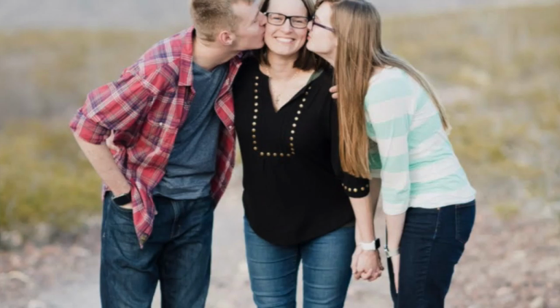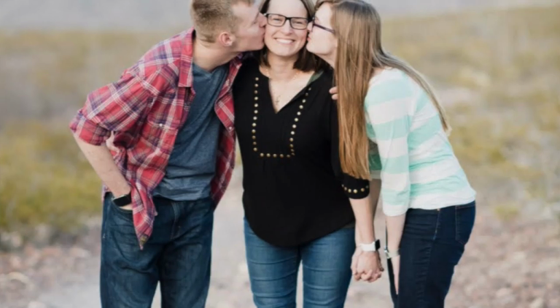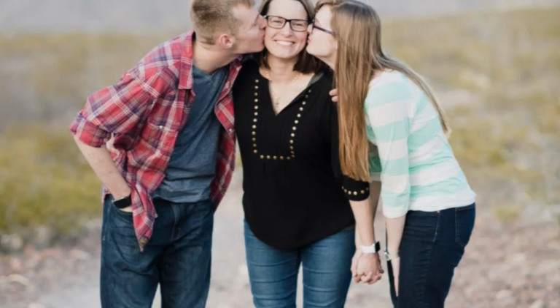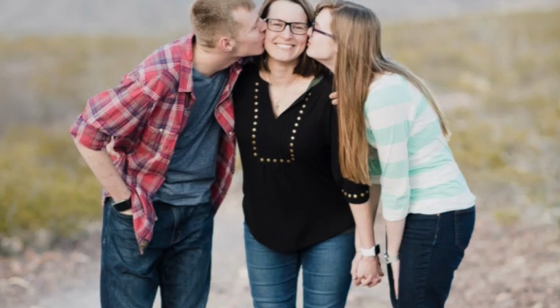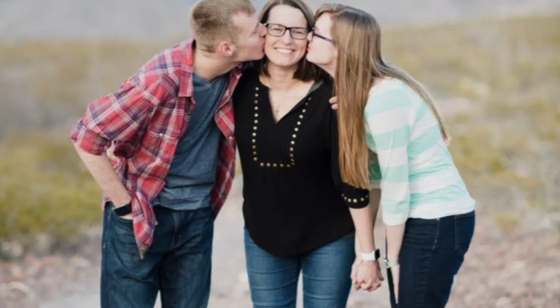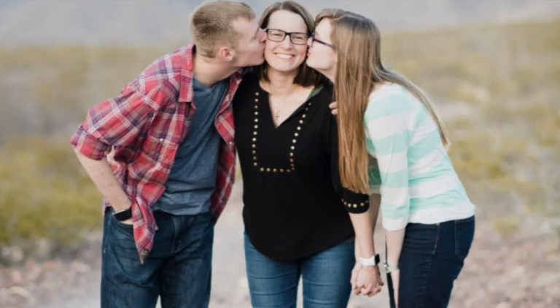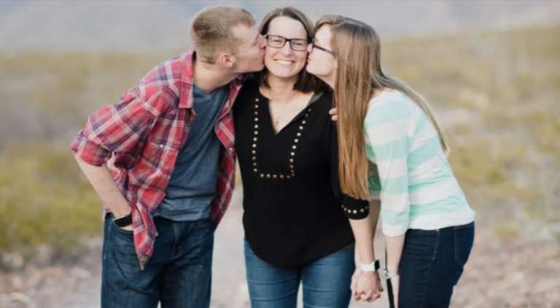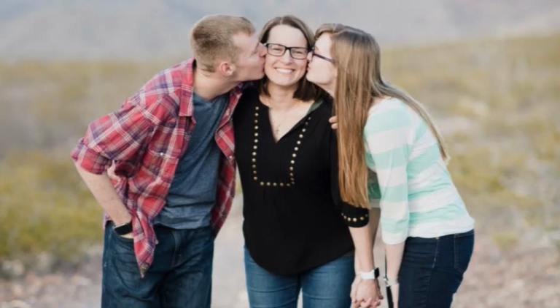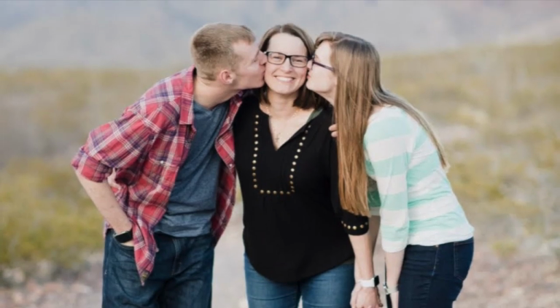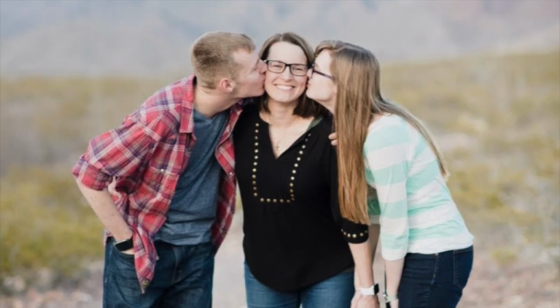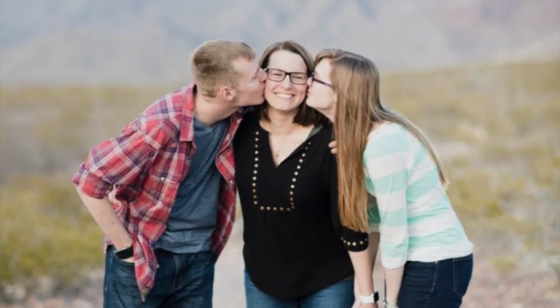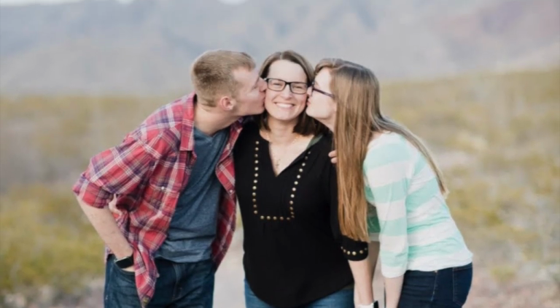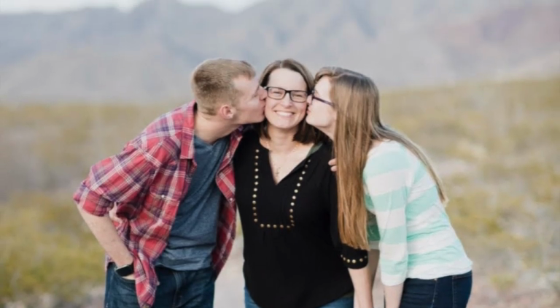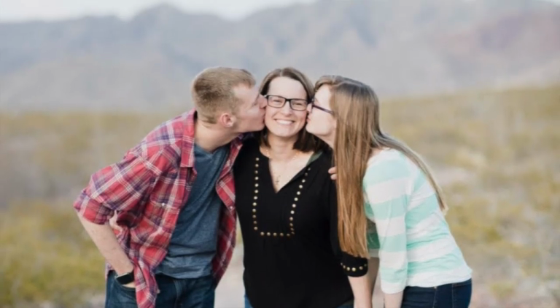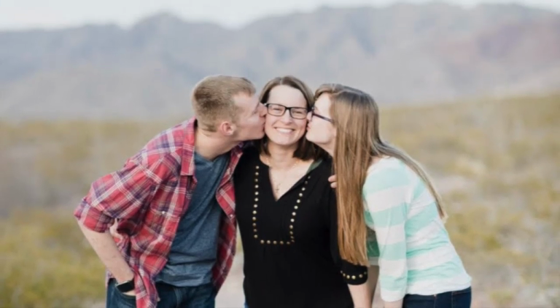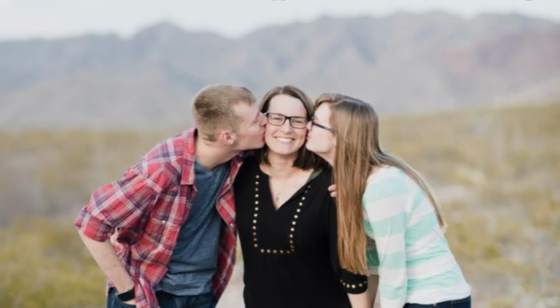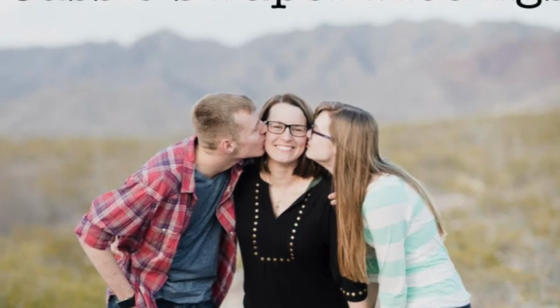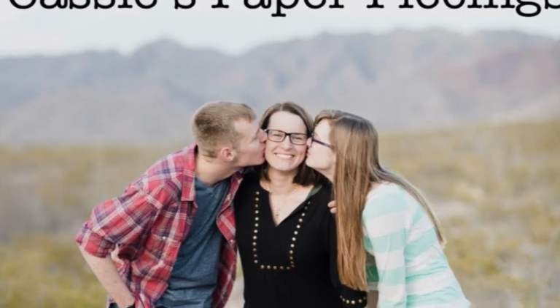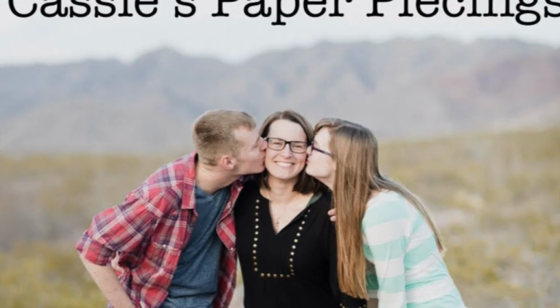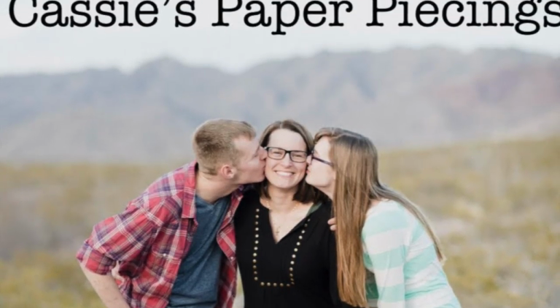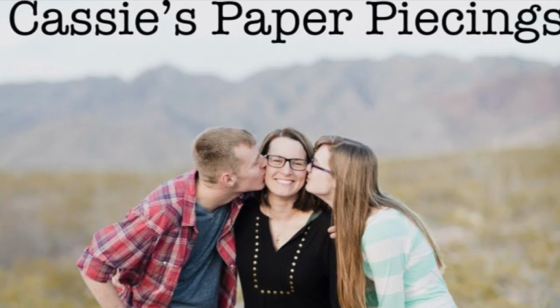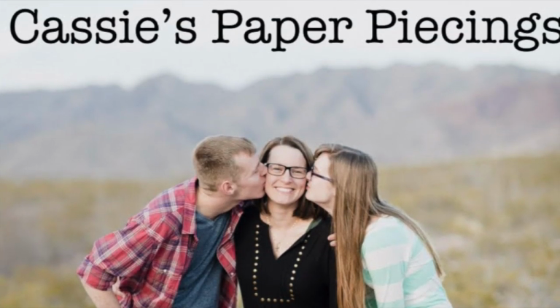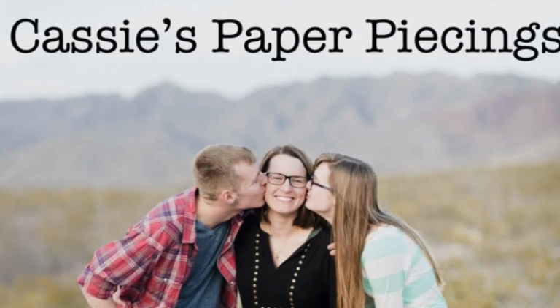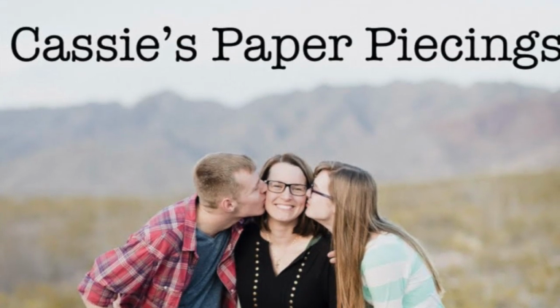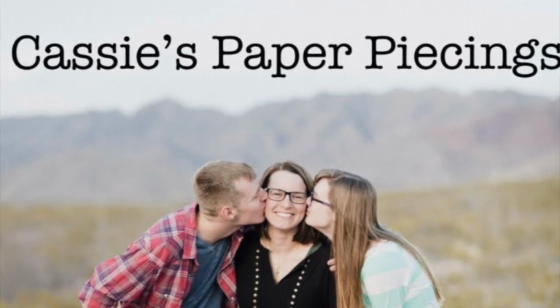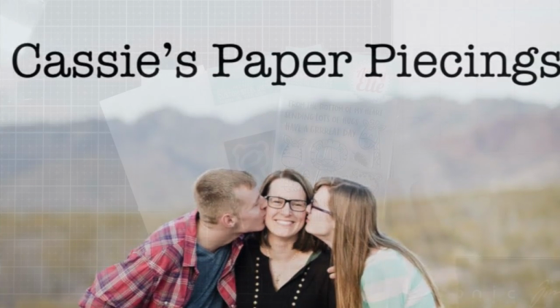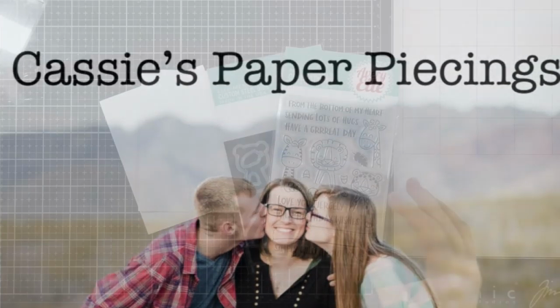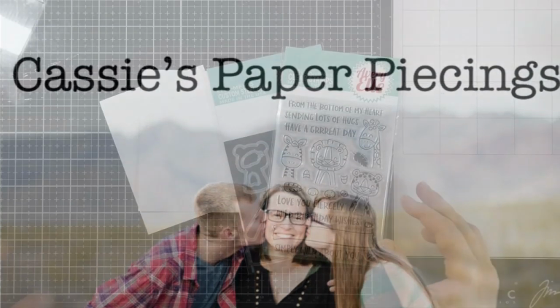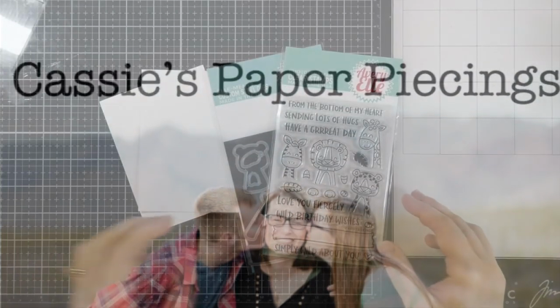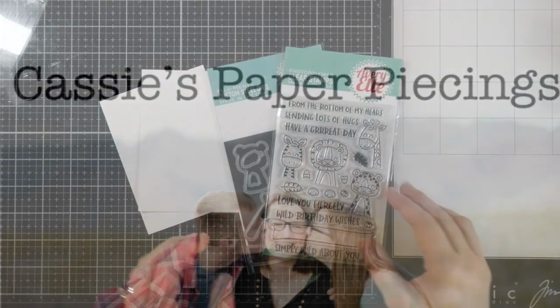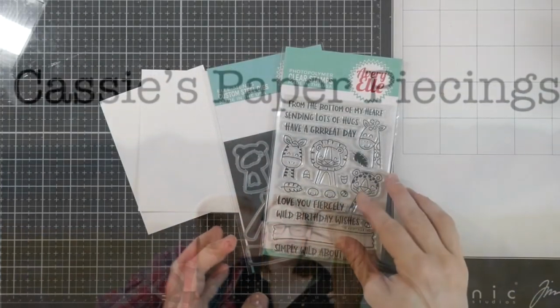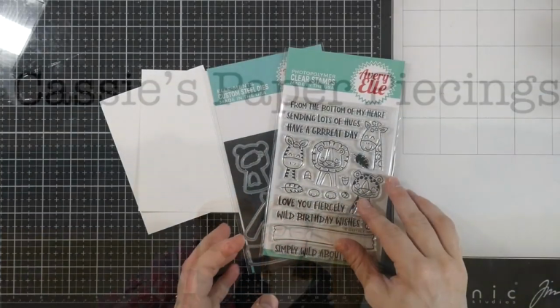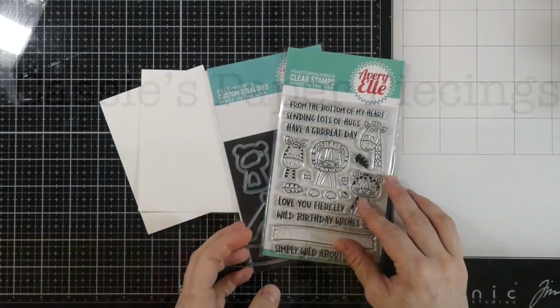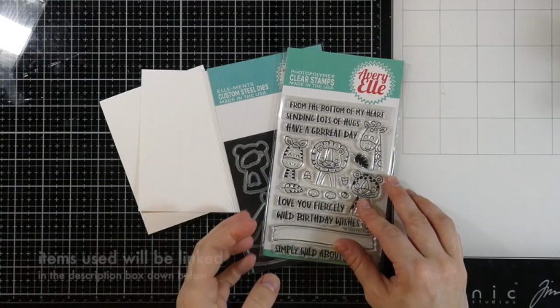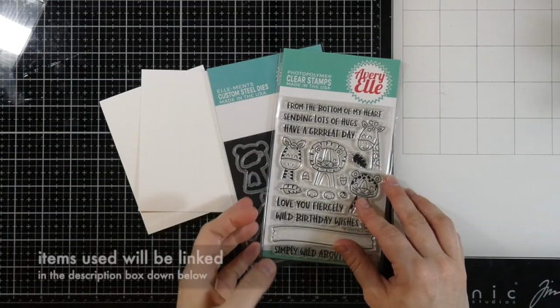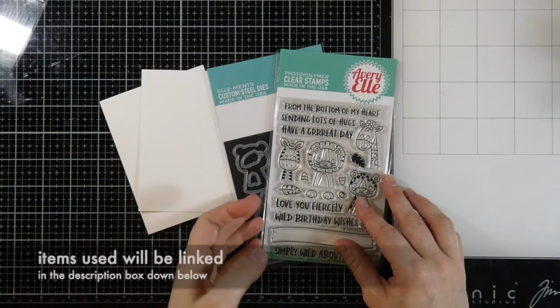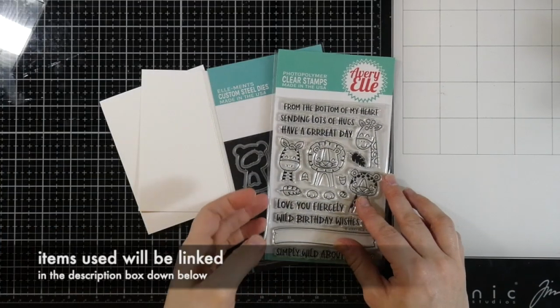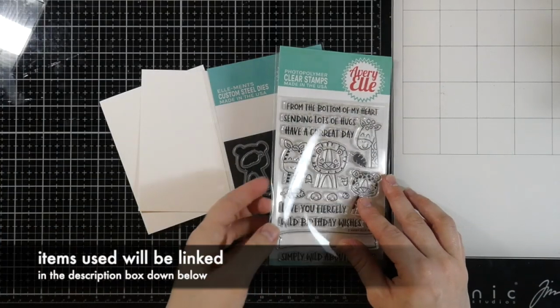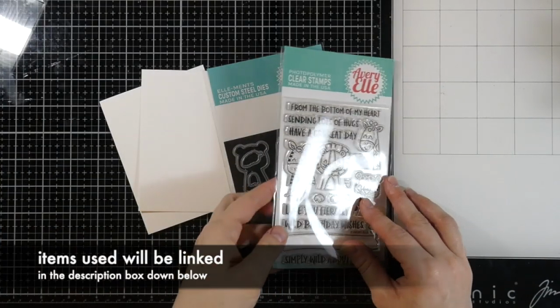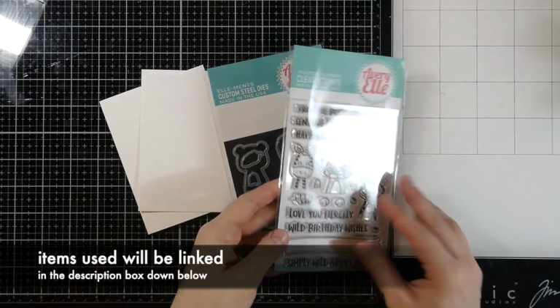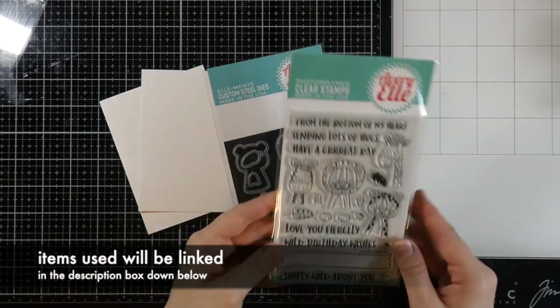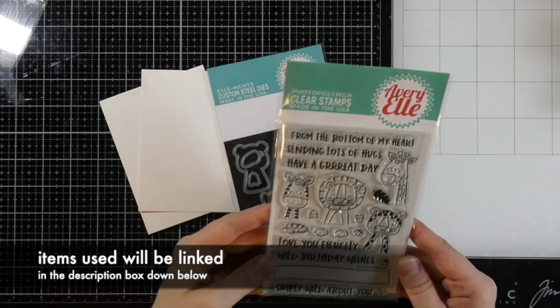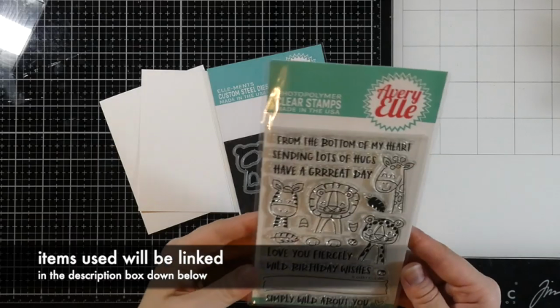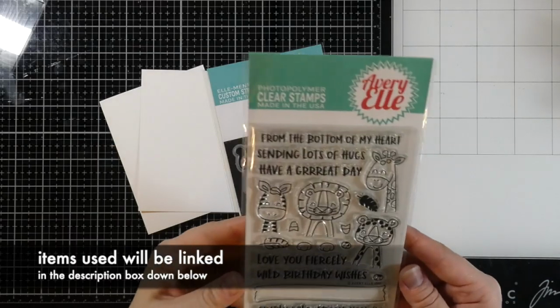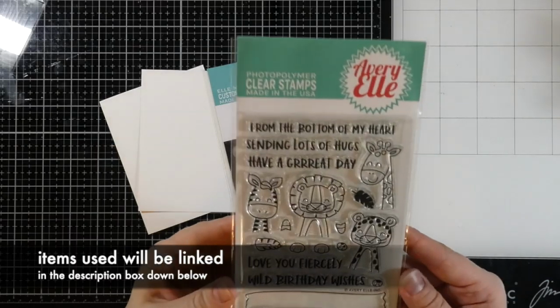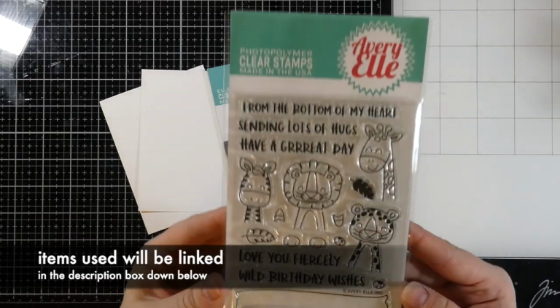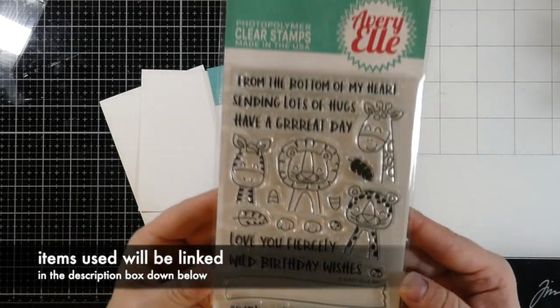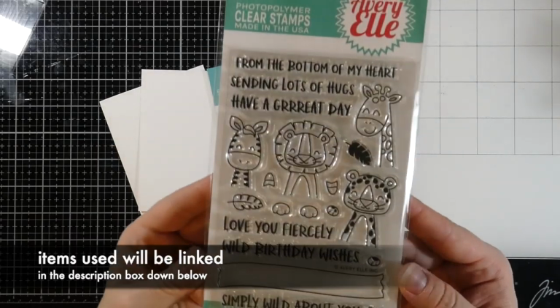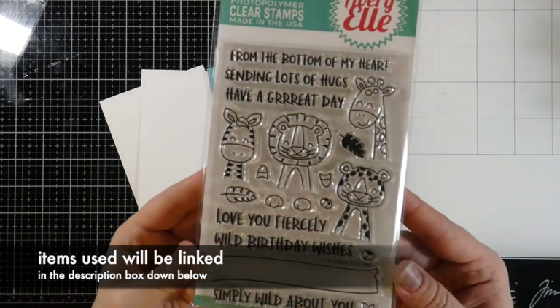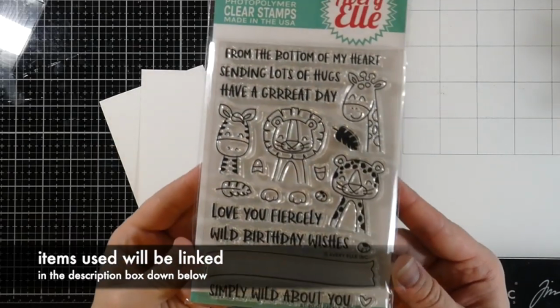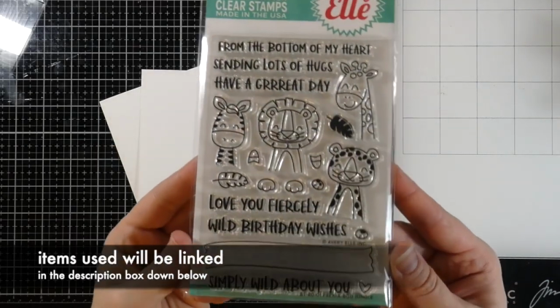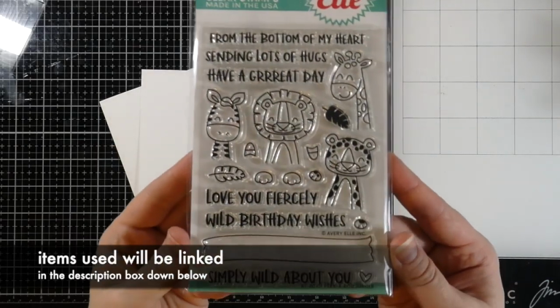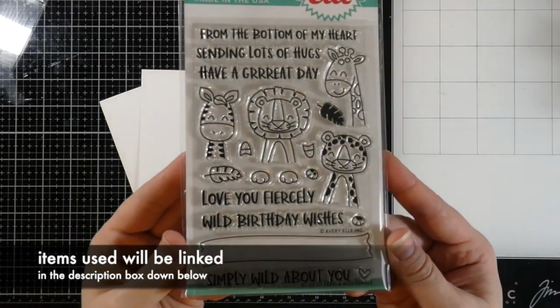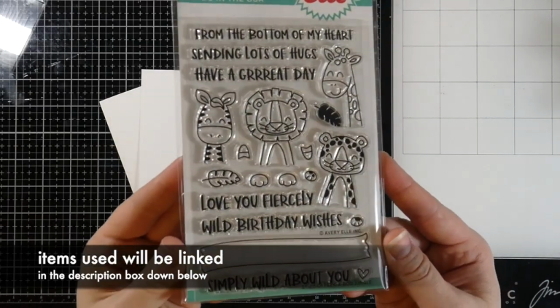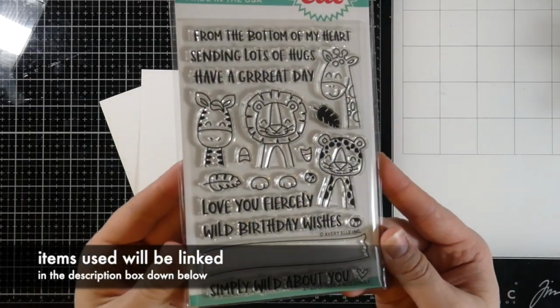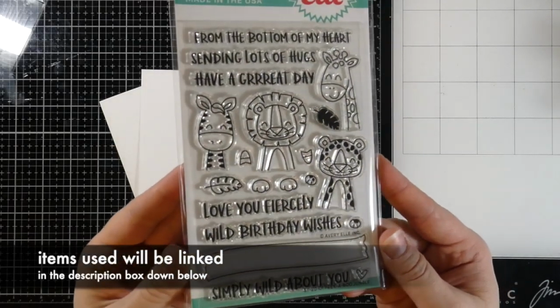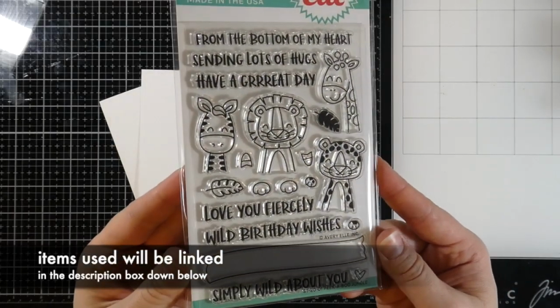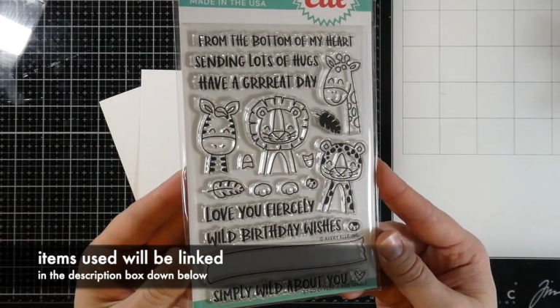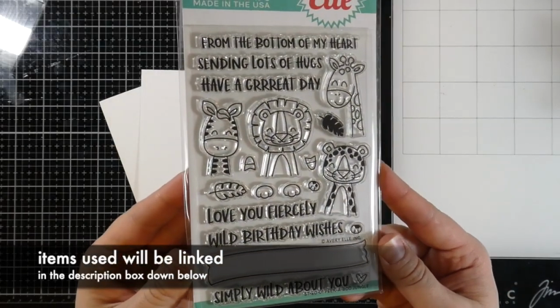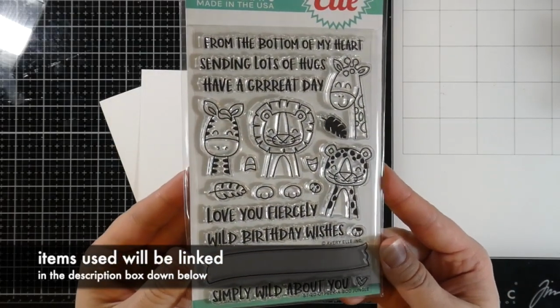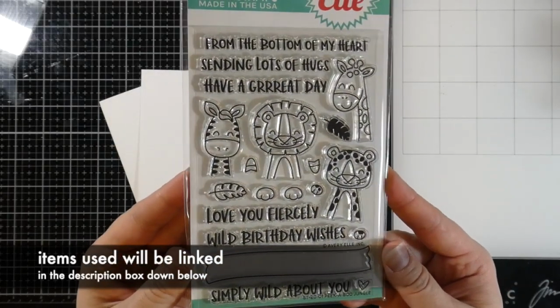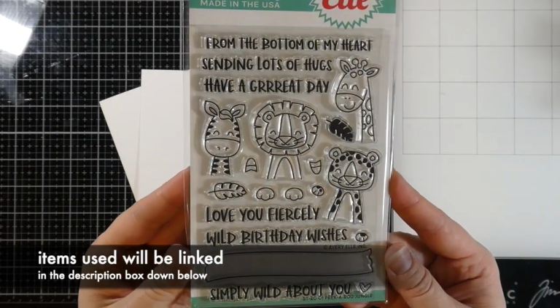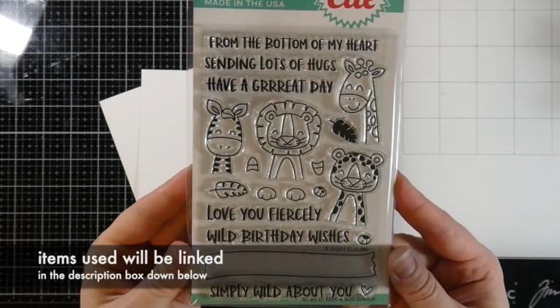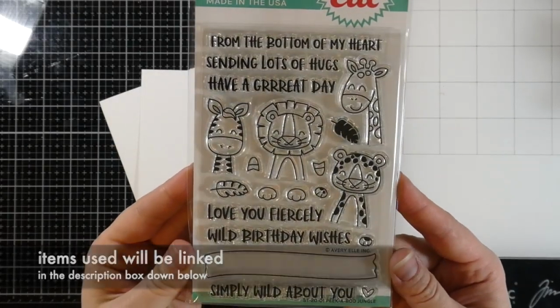Hello friends, it's Cassie. Welcome back to my YouTube channel. Today I have some cards for you using some Avery Elle products.